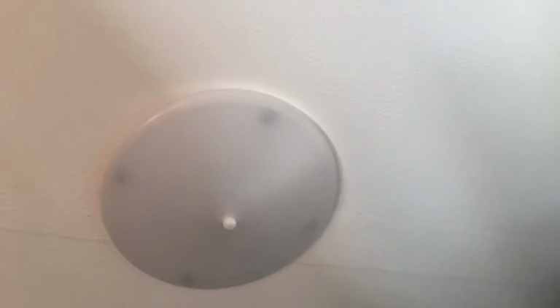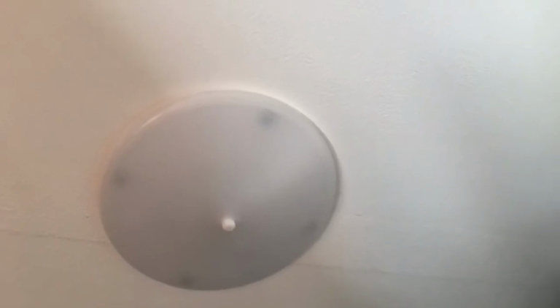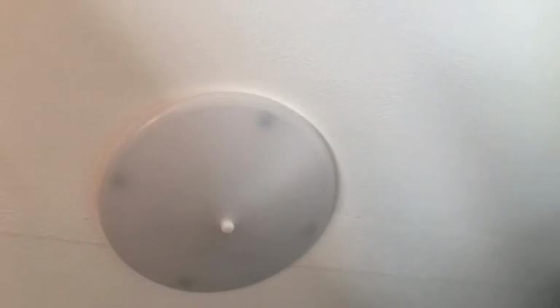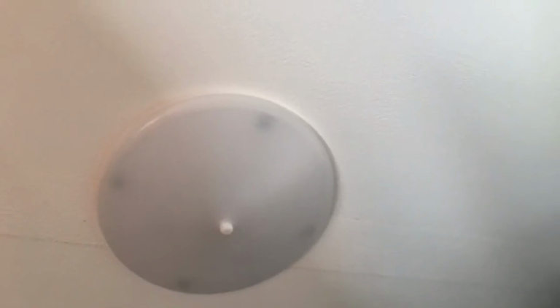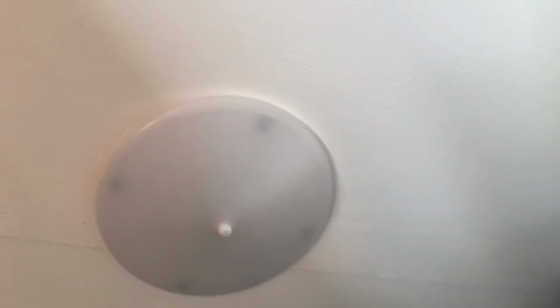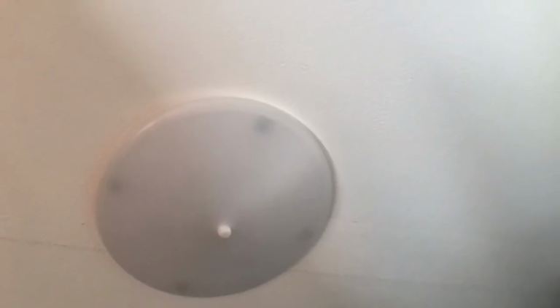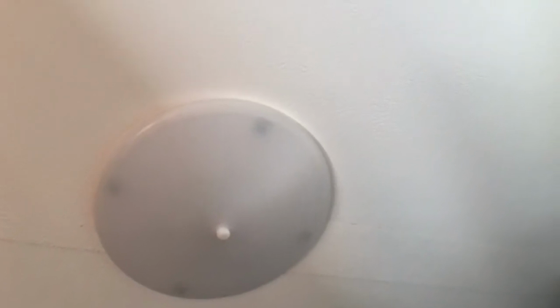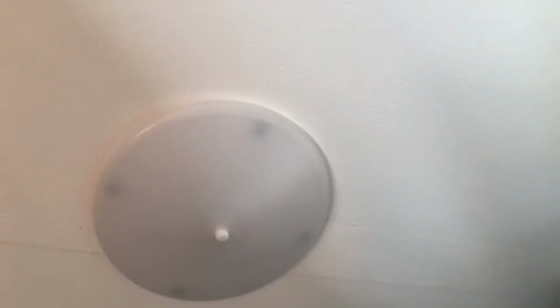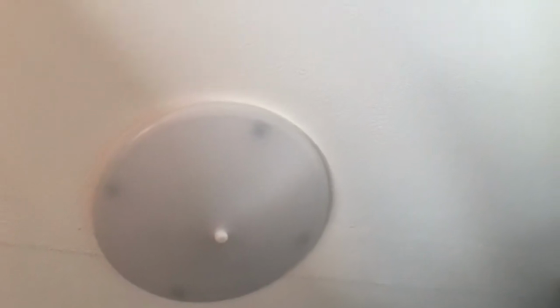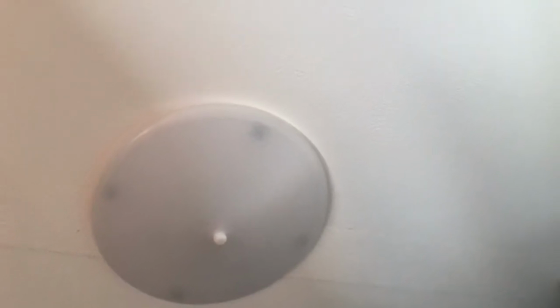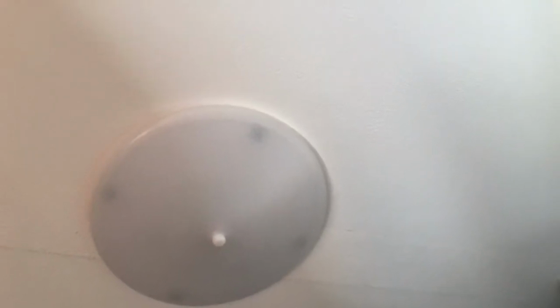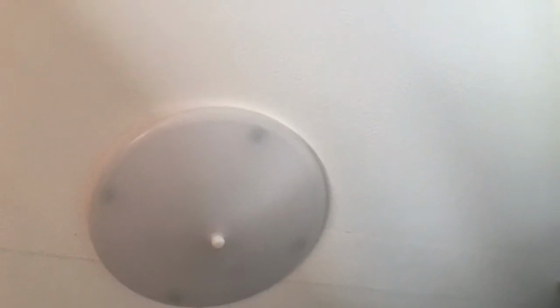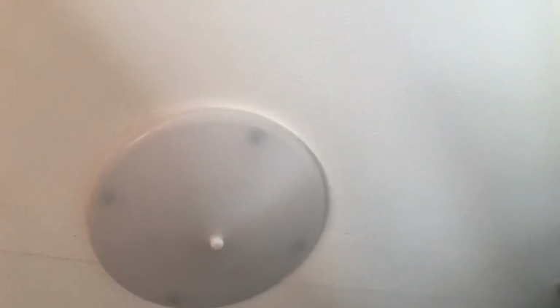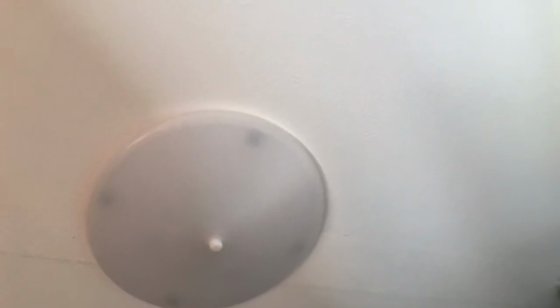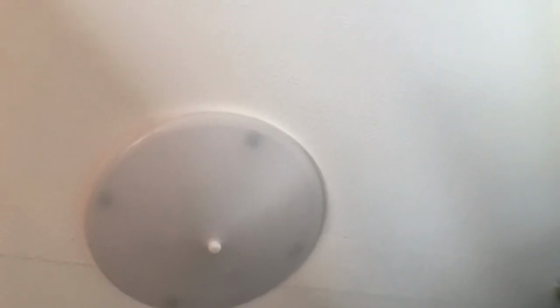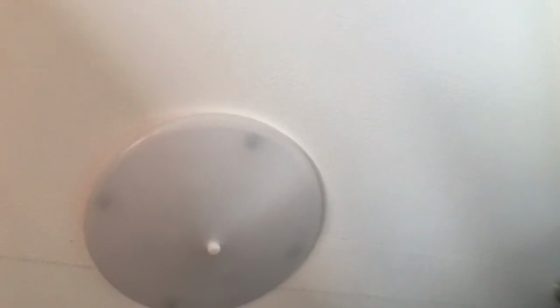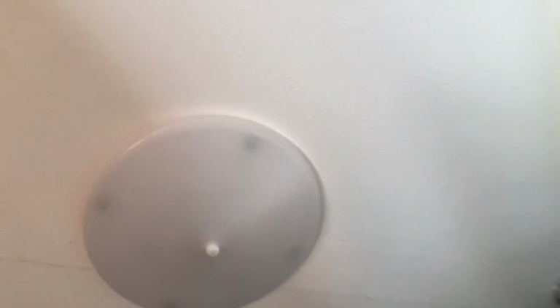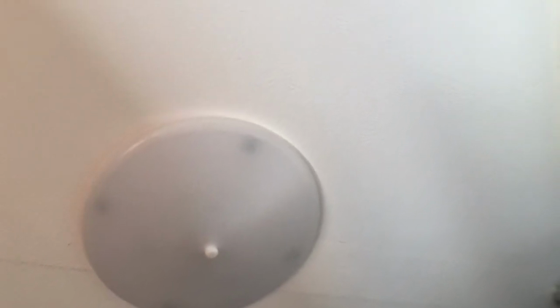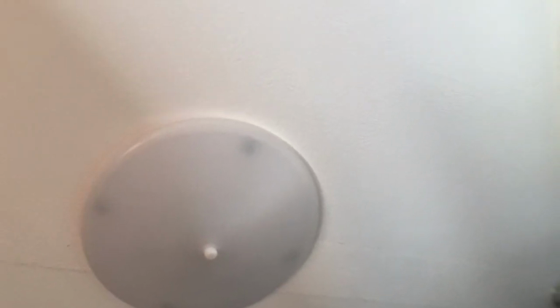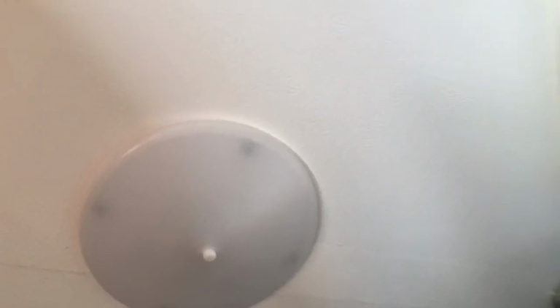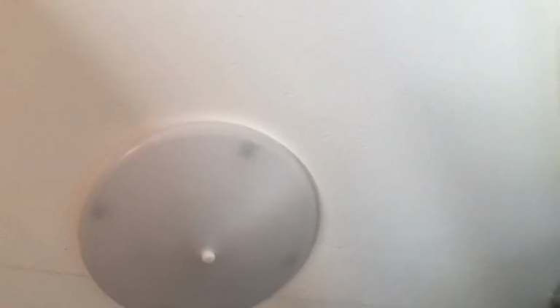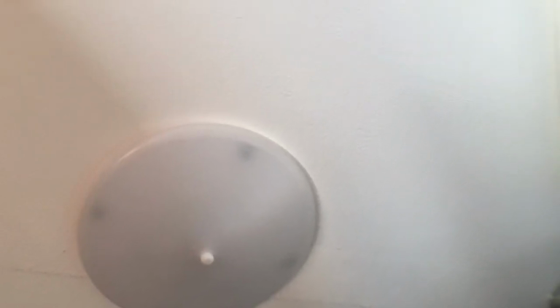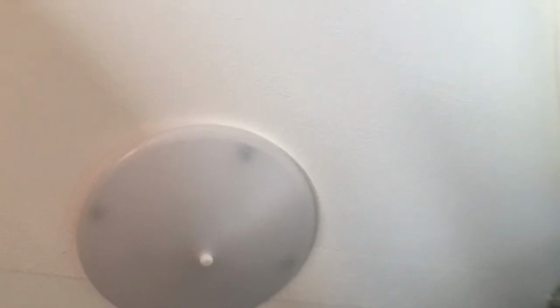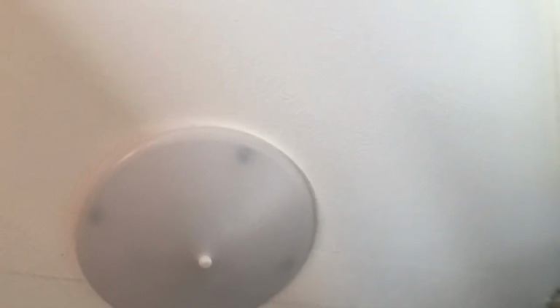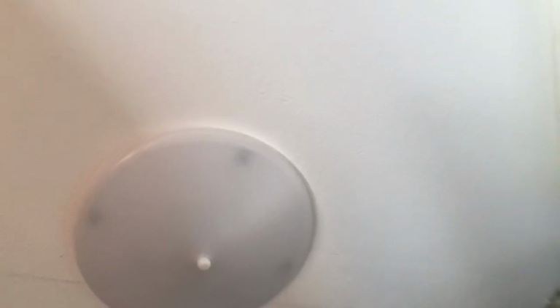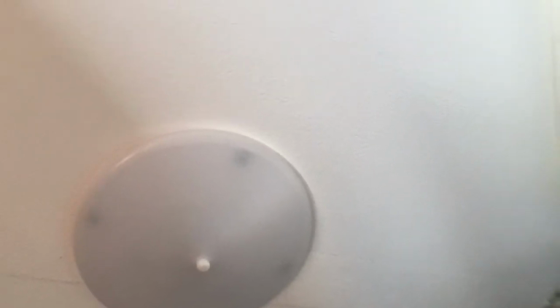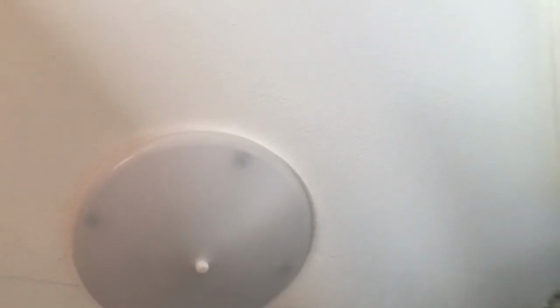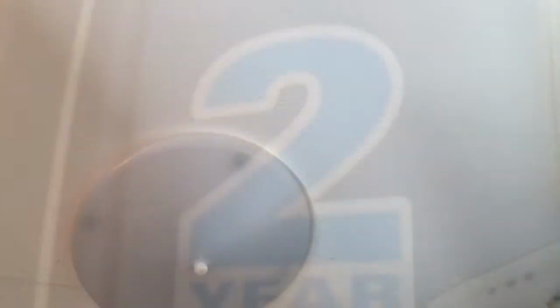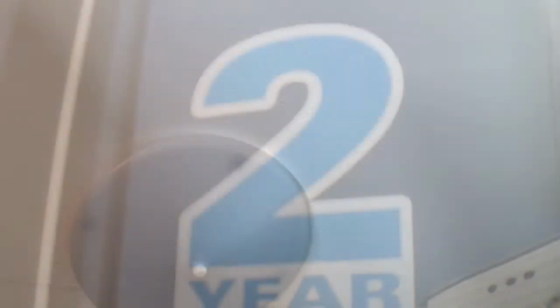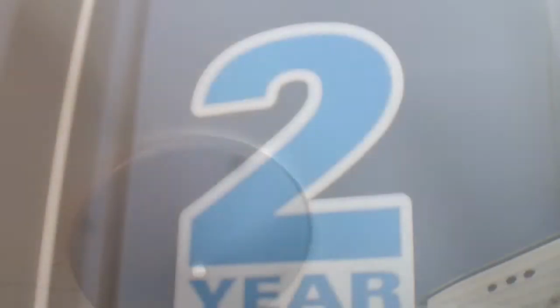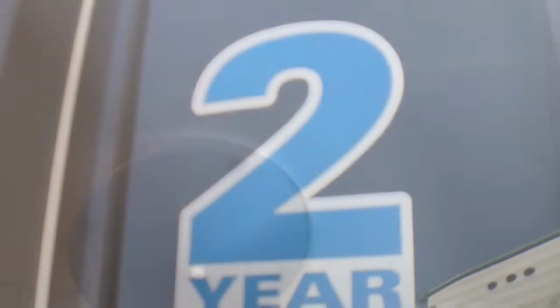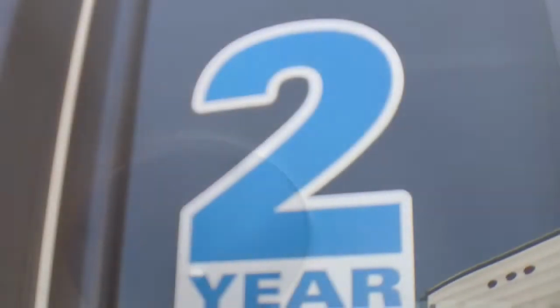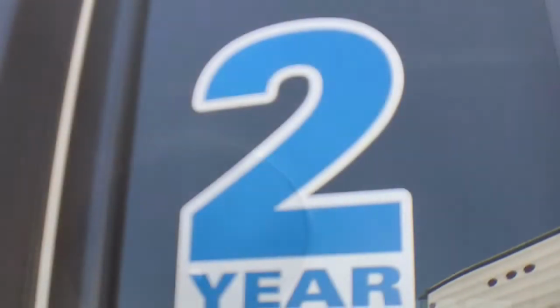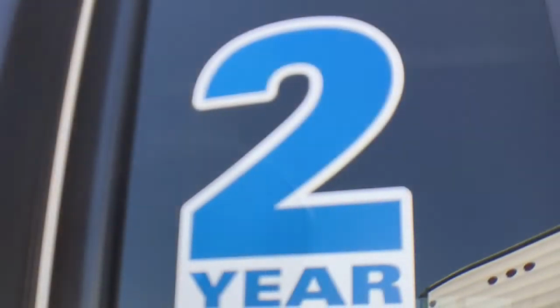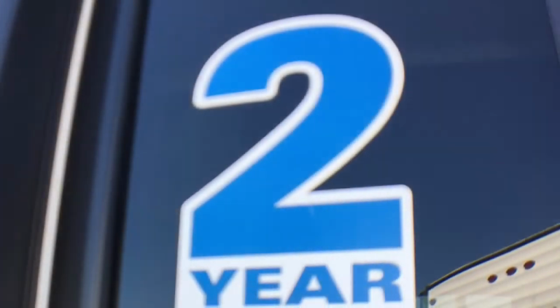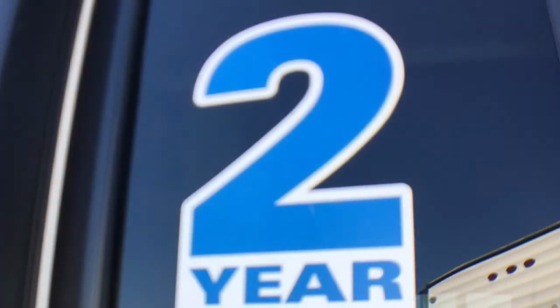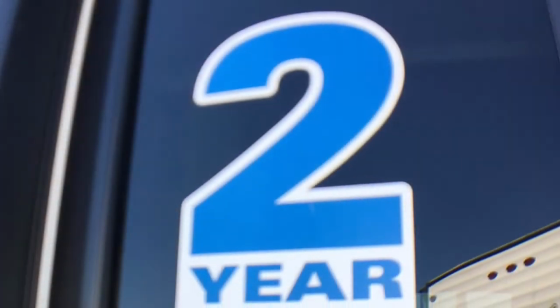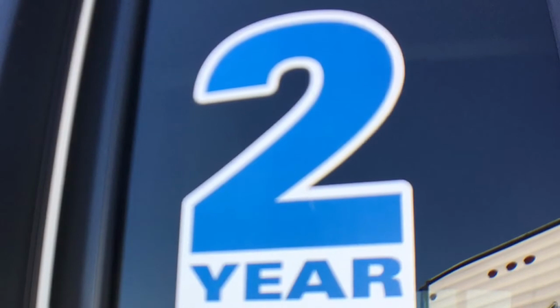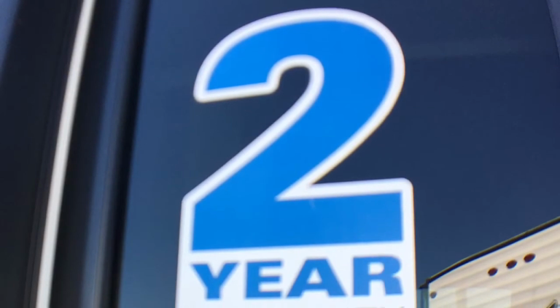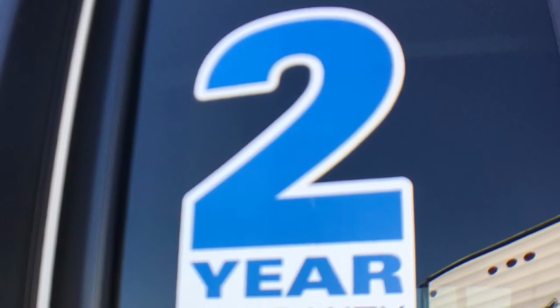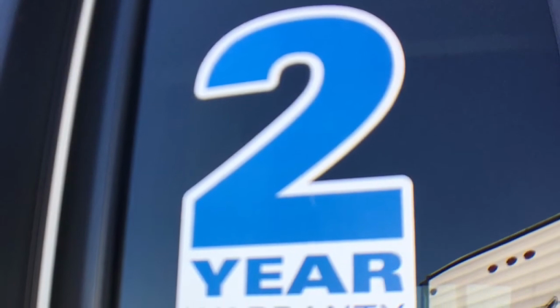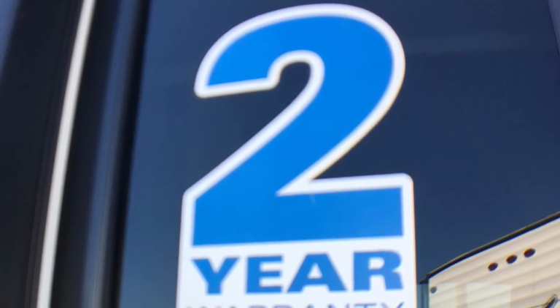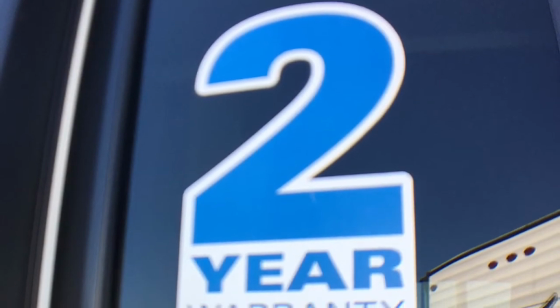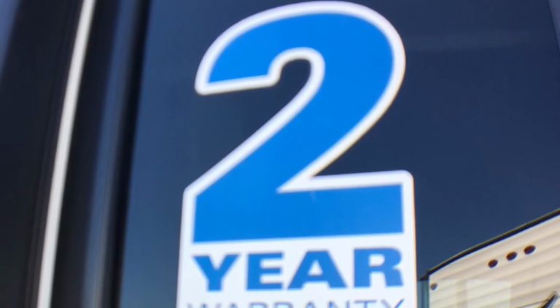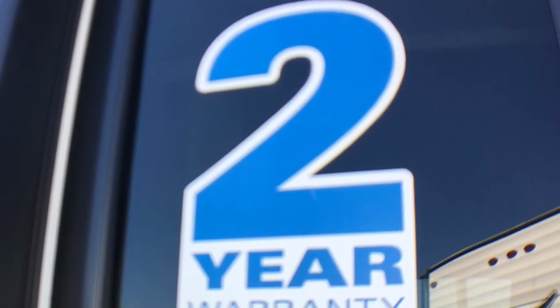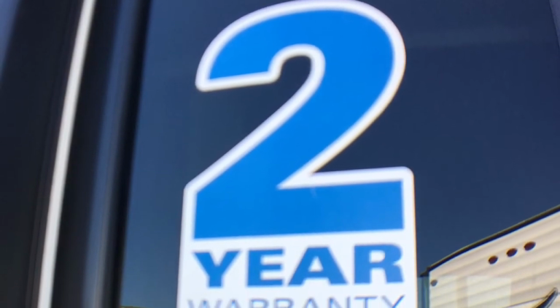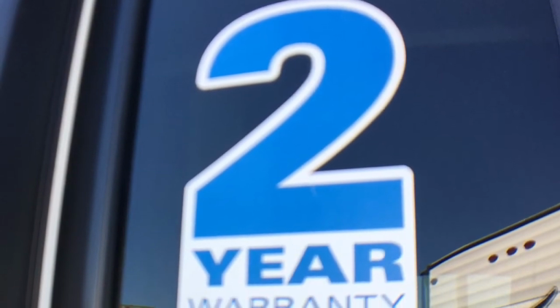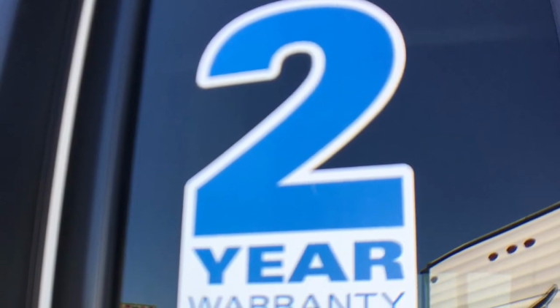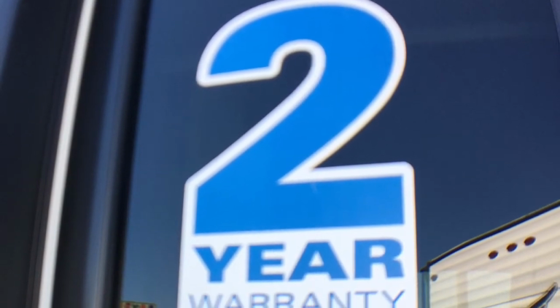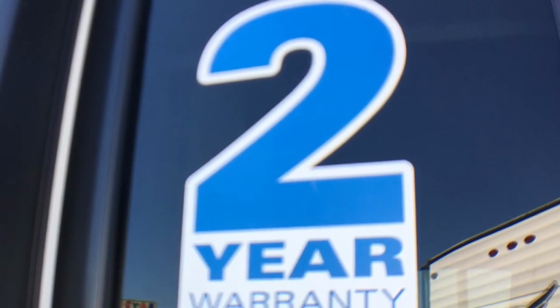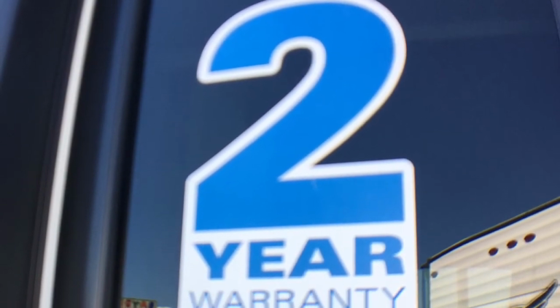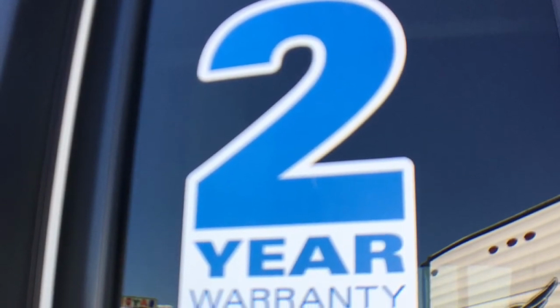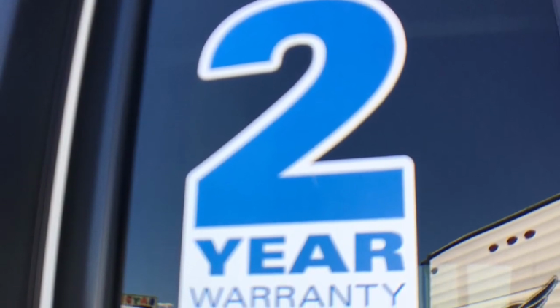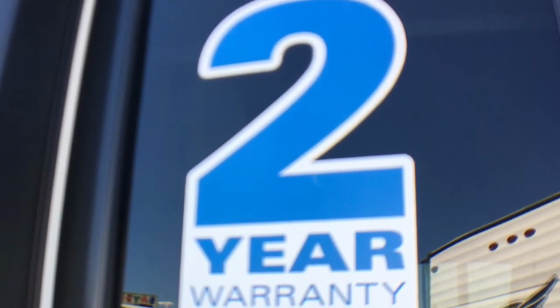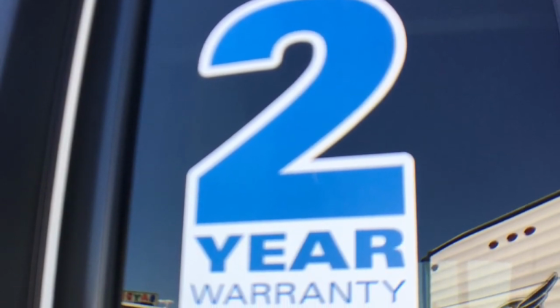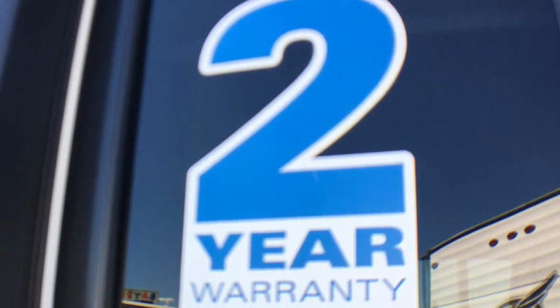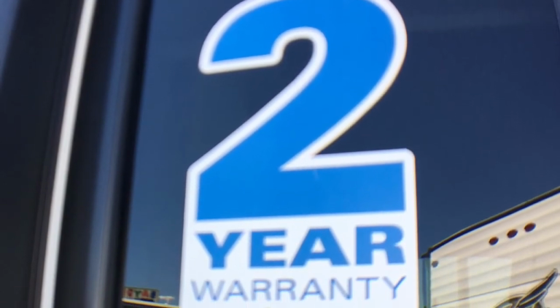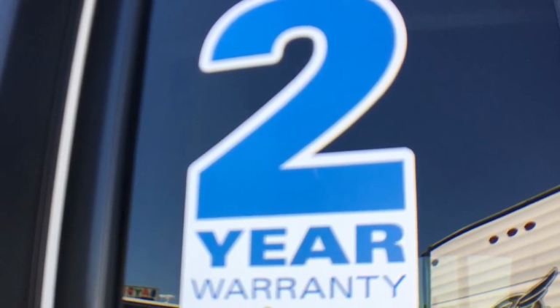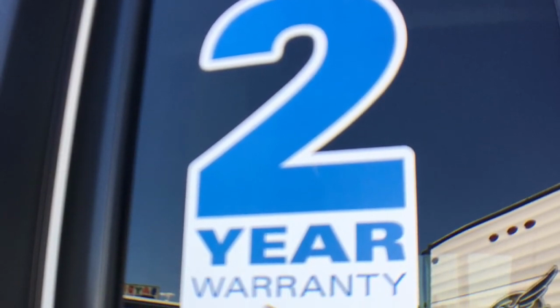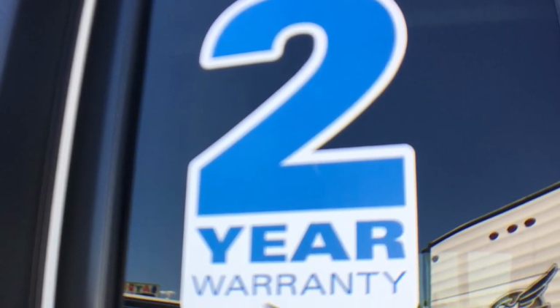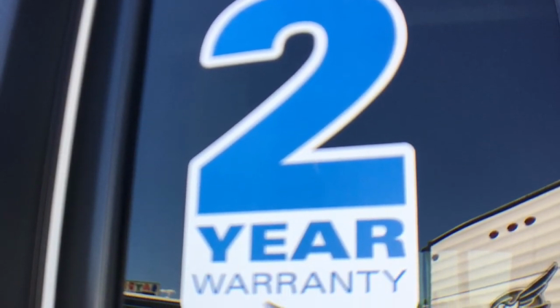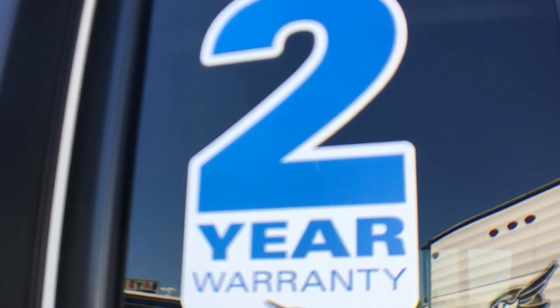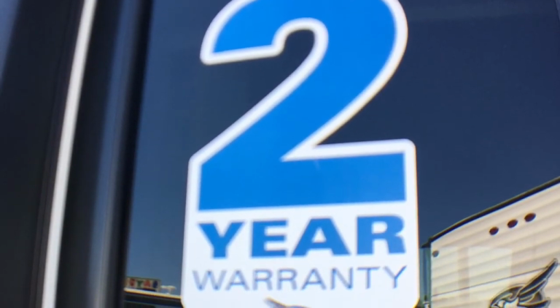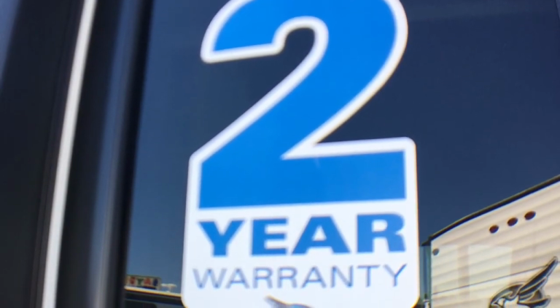We offer a one-year Thousand Trails membership with purchase of this trailer, along with the two-year limited manufacturer warranty.